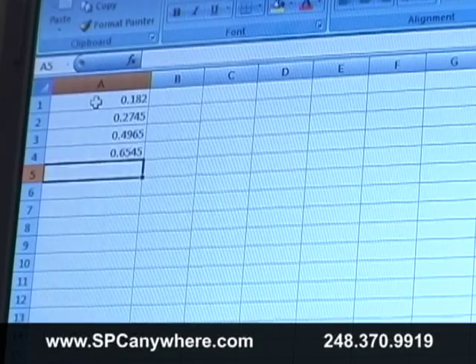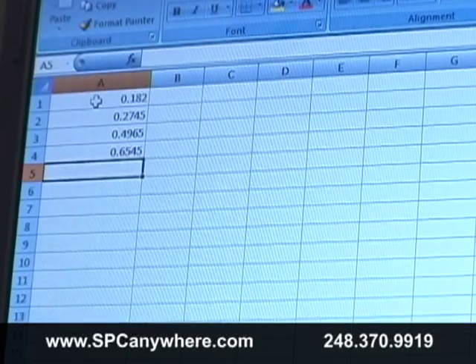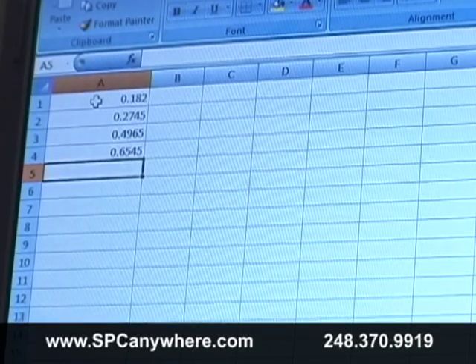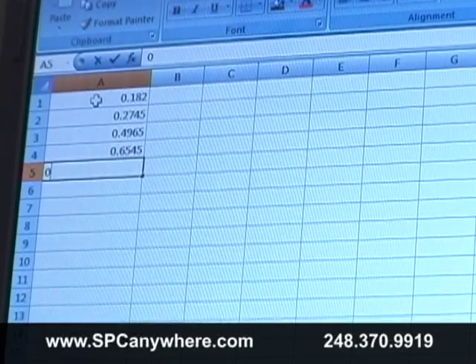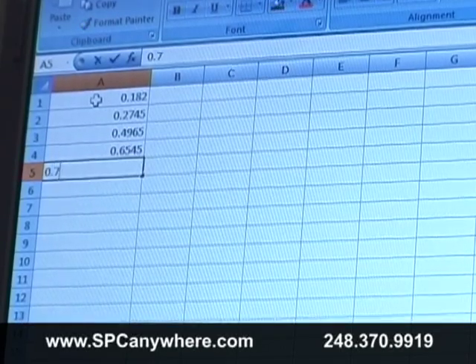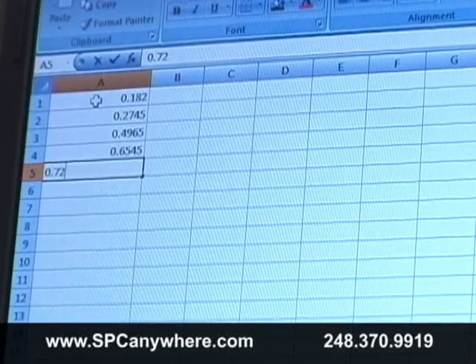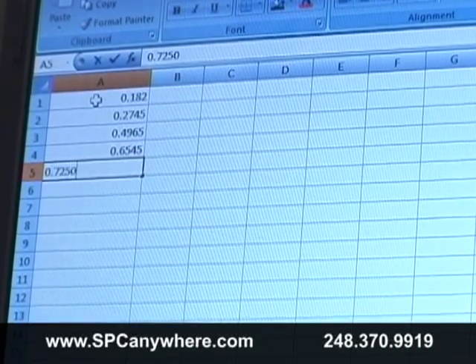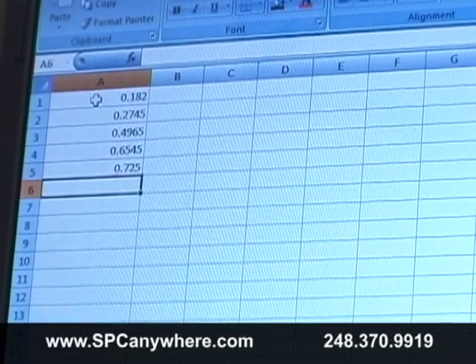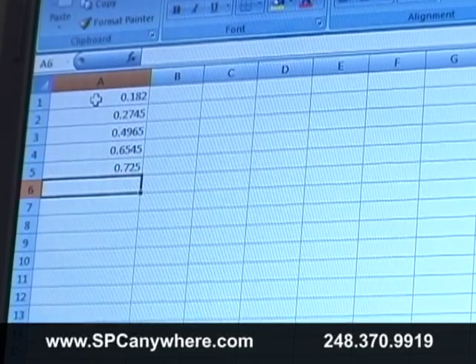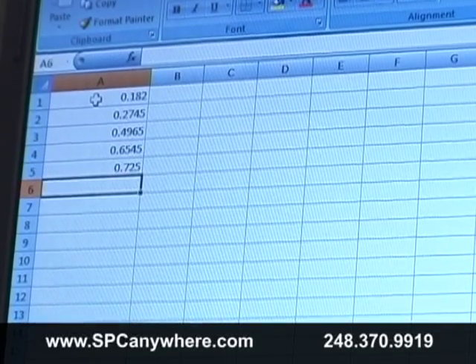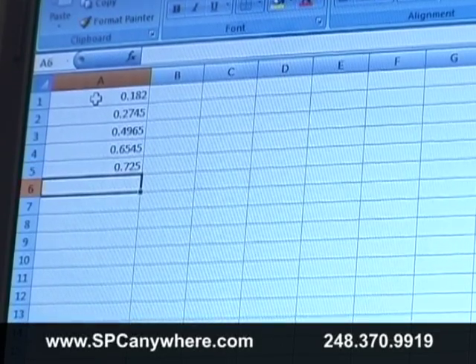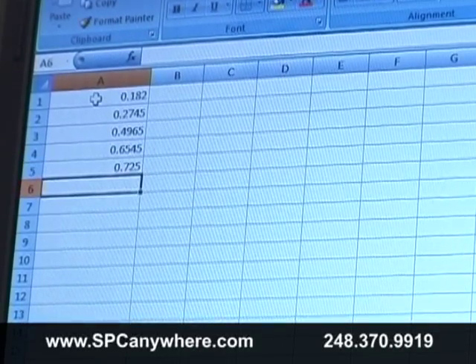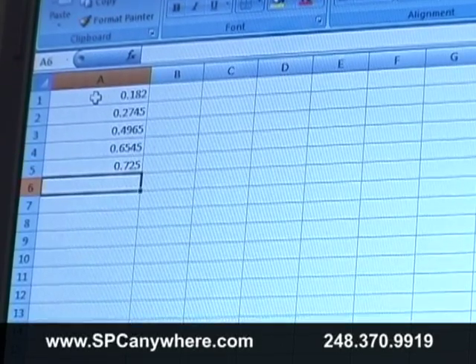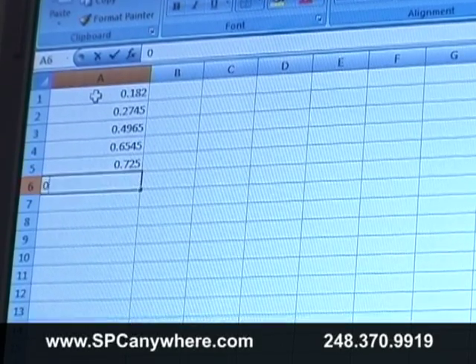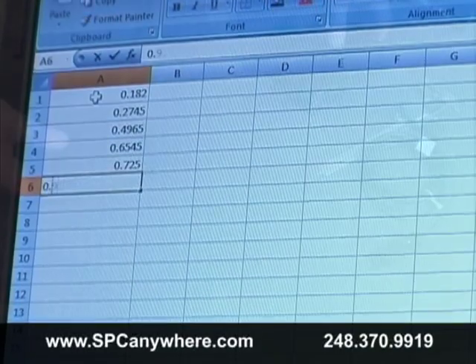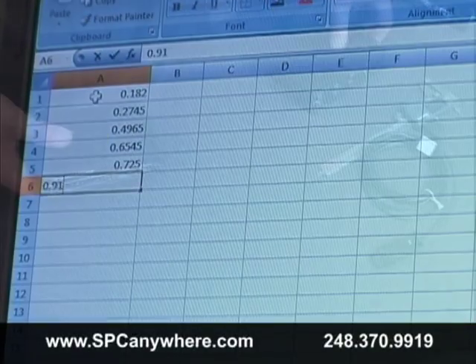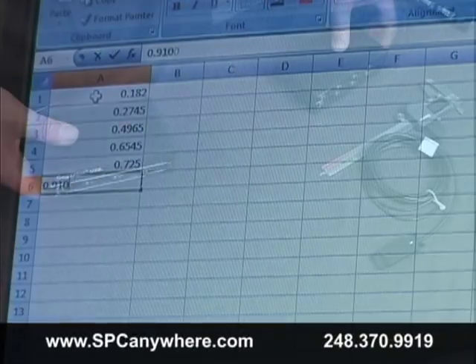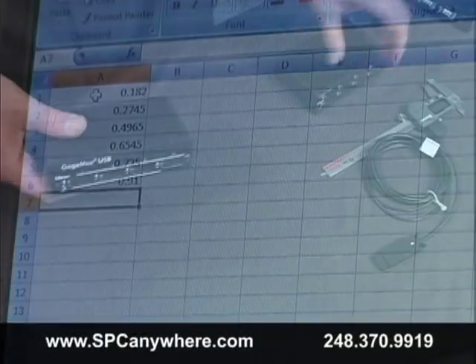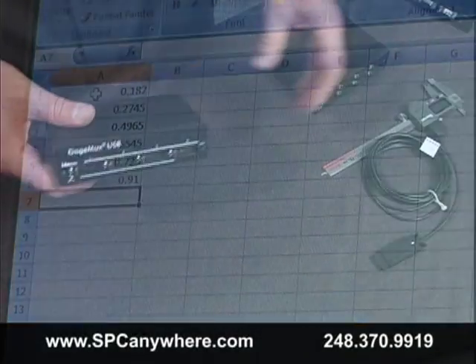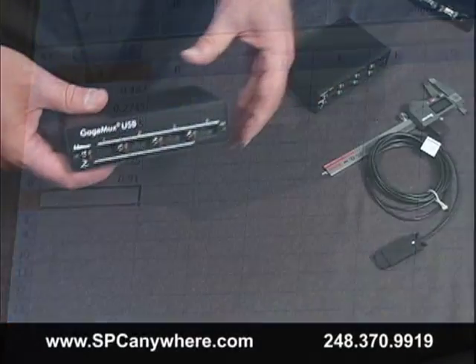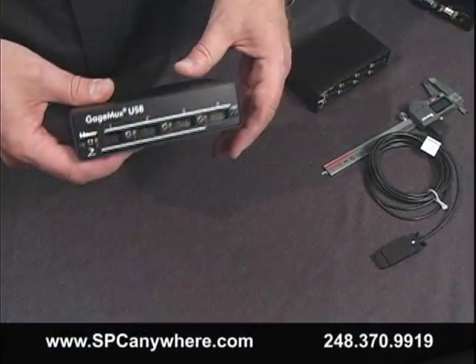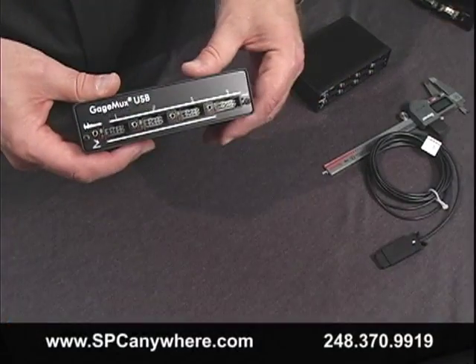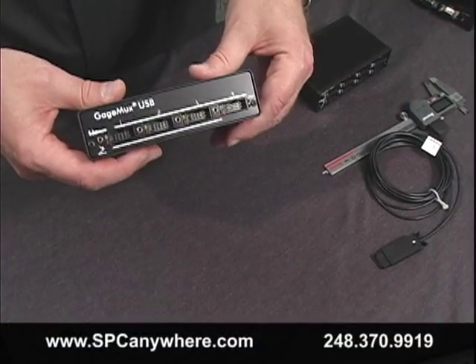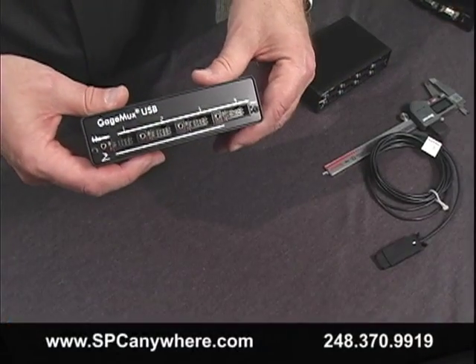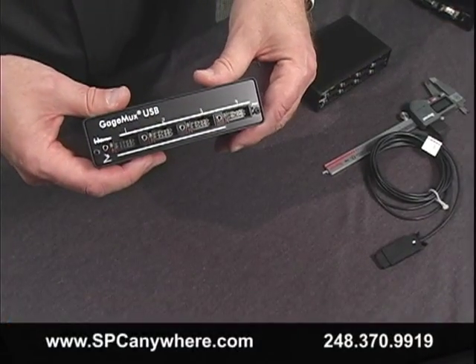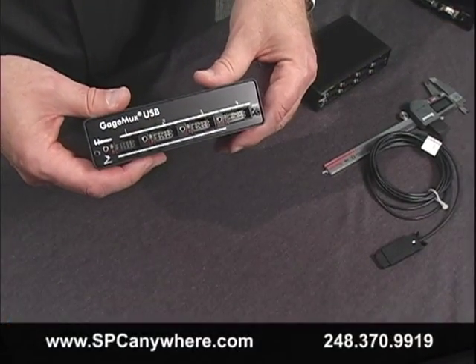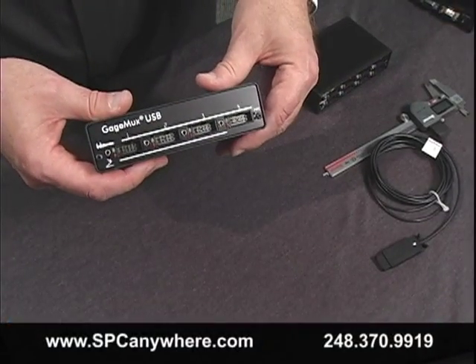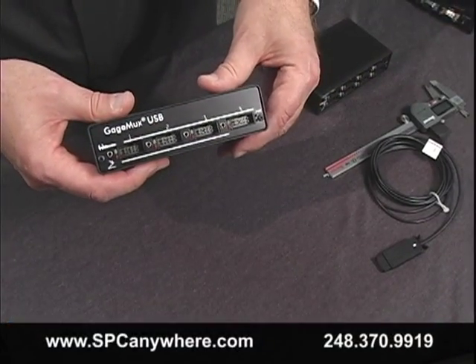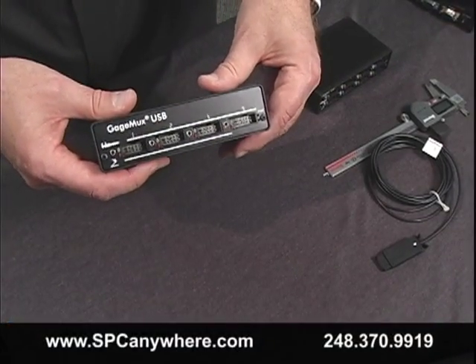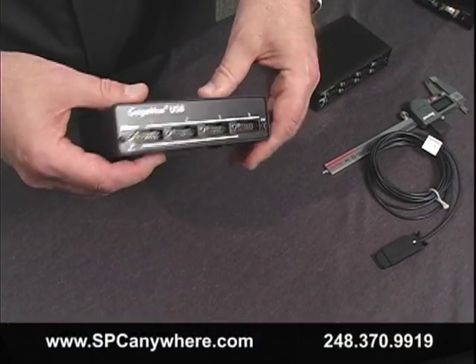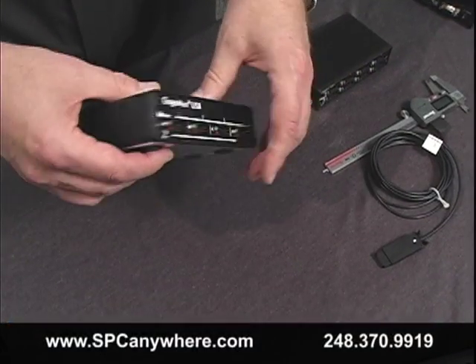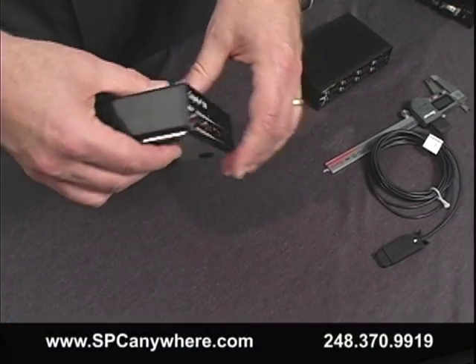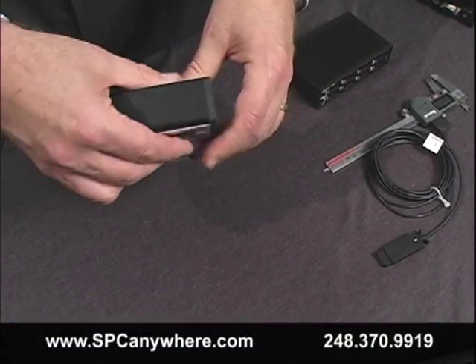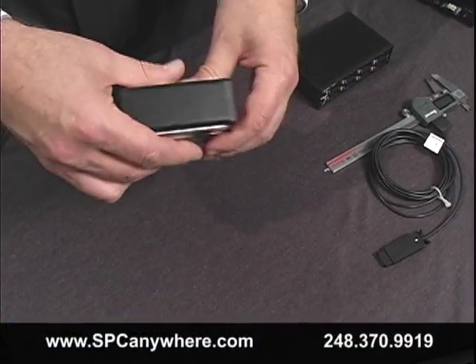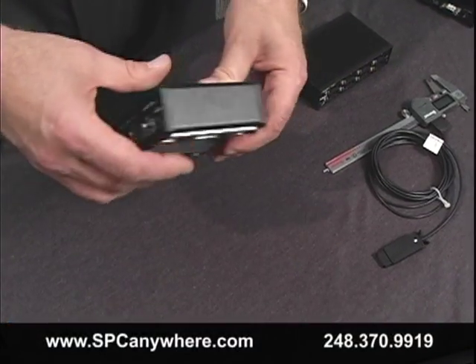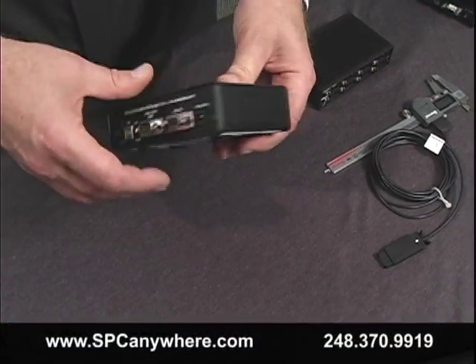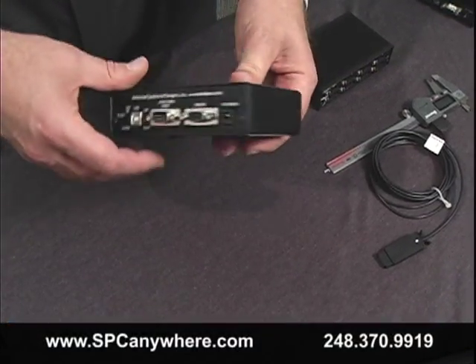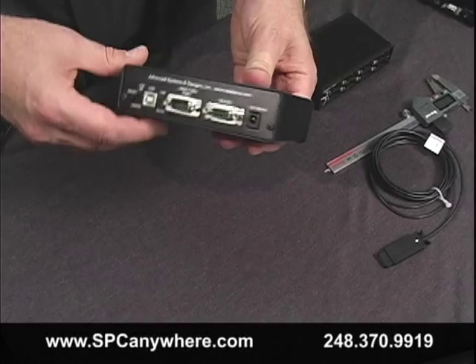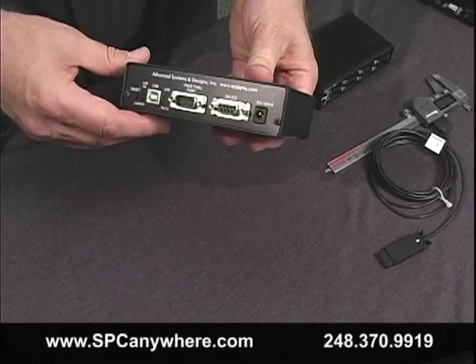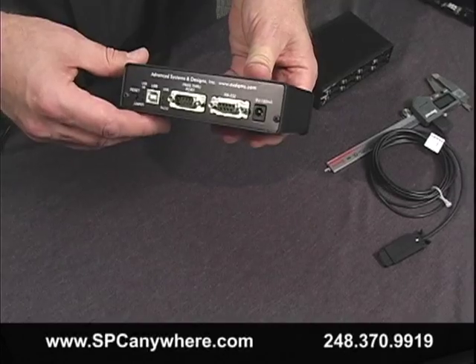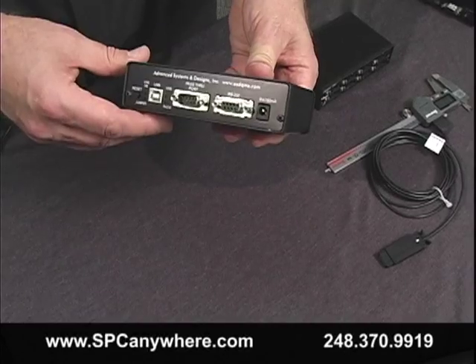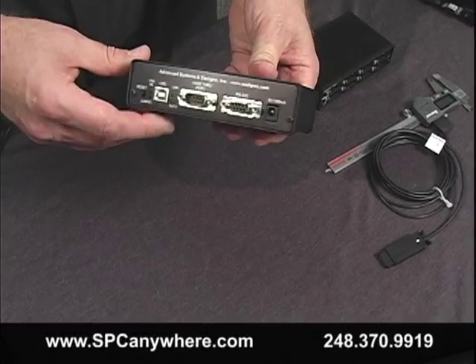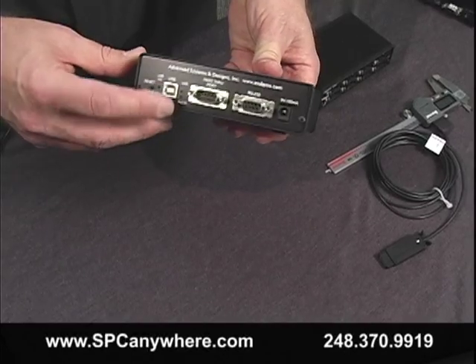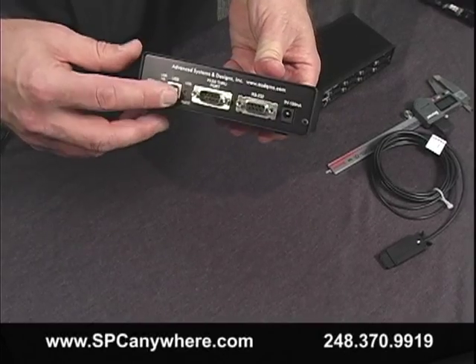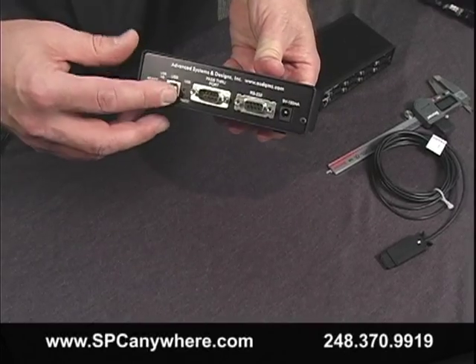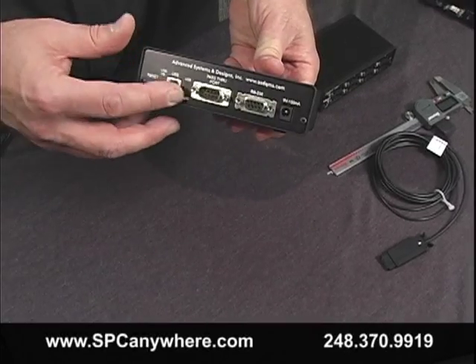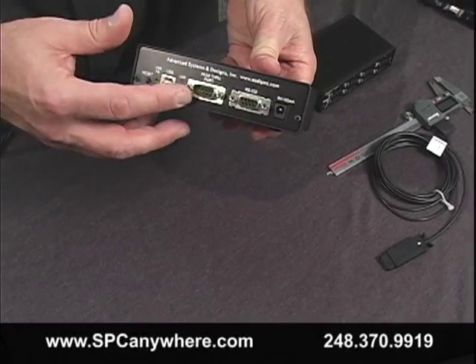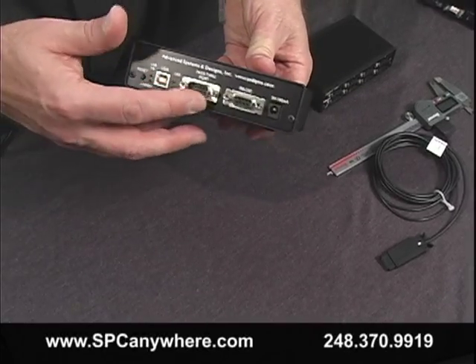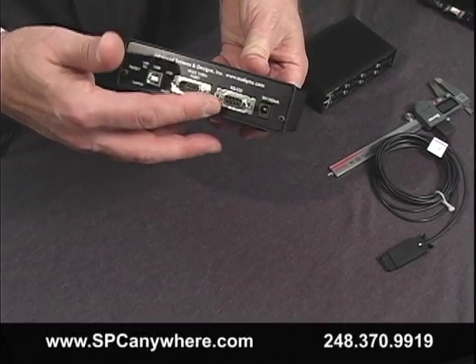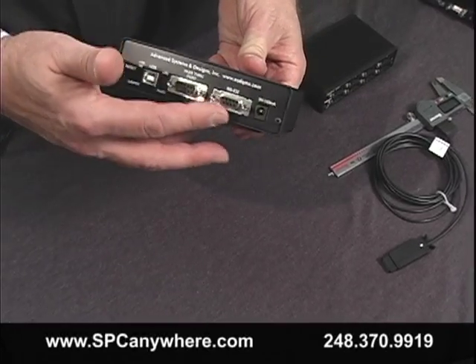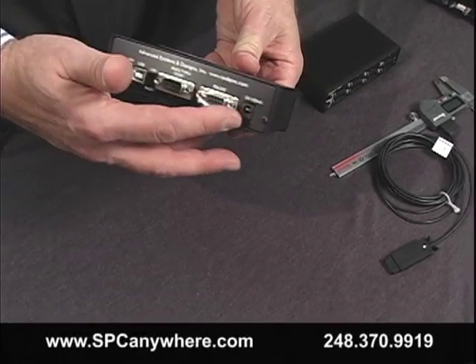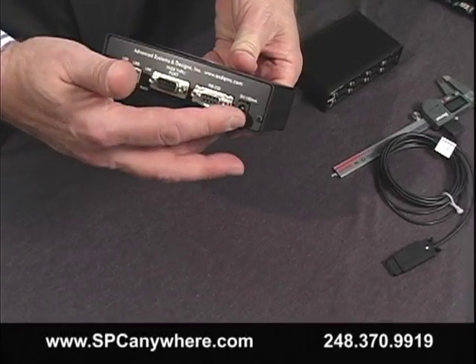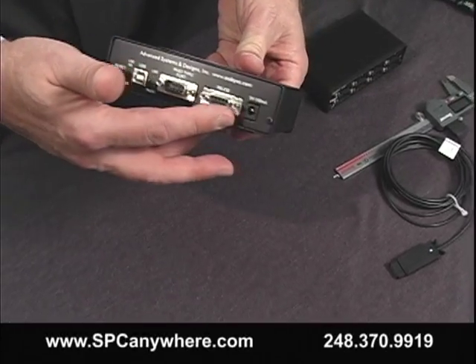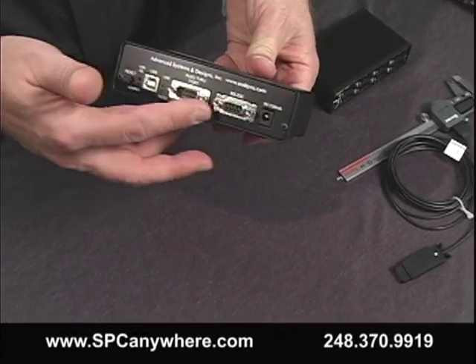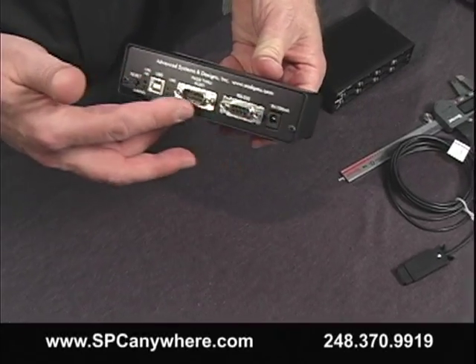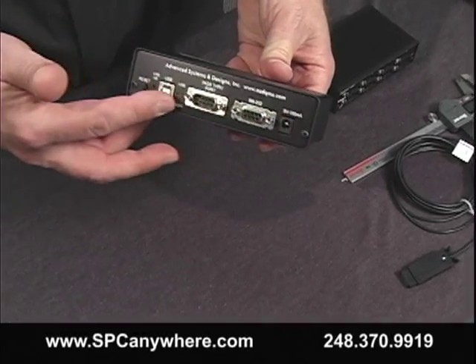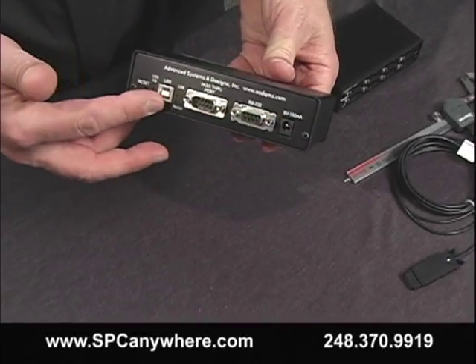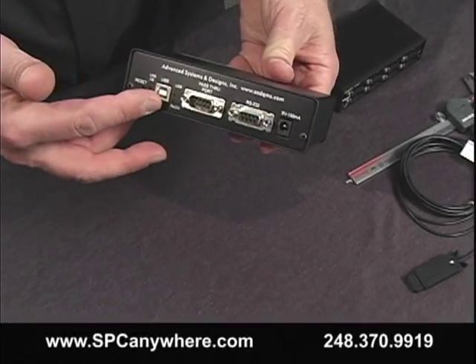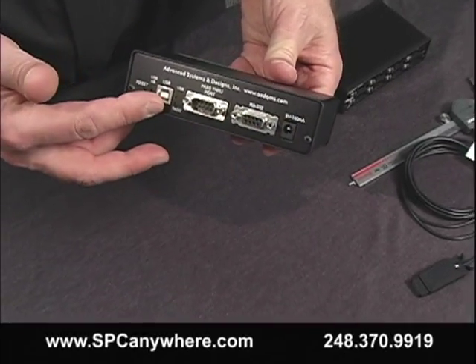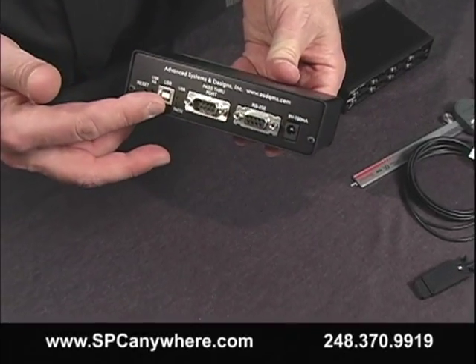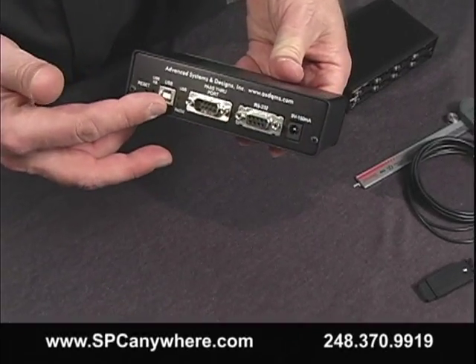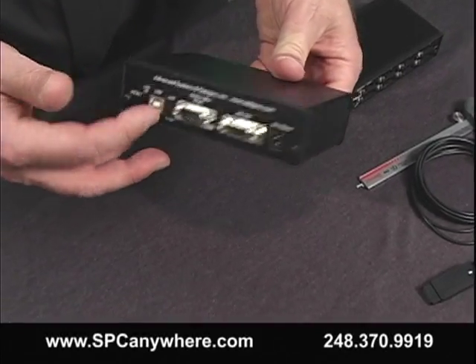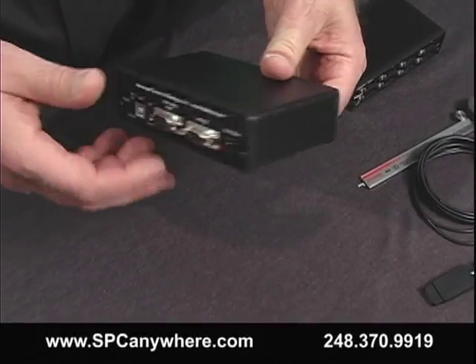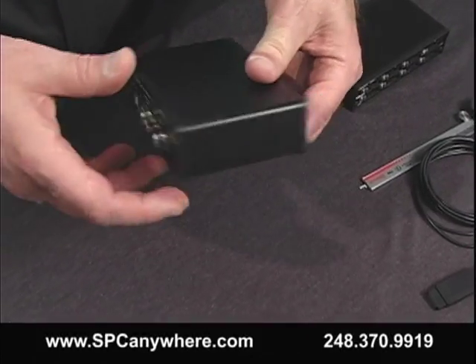The GageMux comes in either four or eight ports, with a built-in pass-through port for additional gauges and built-in power saving modes.